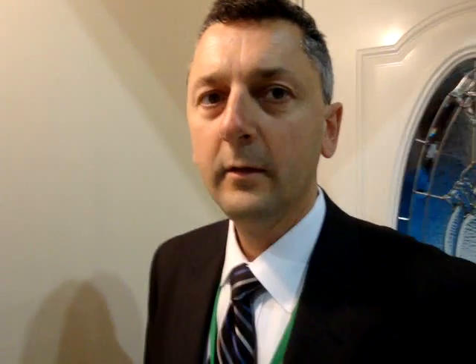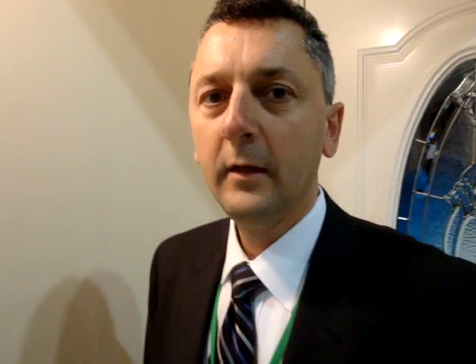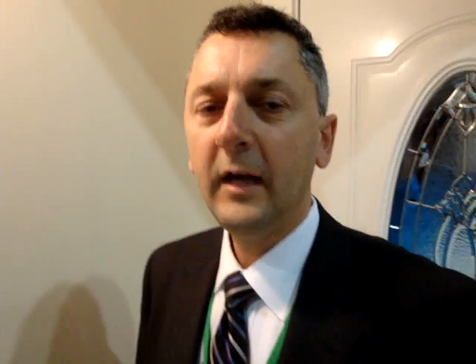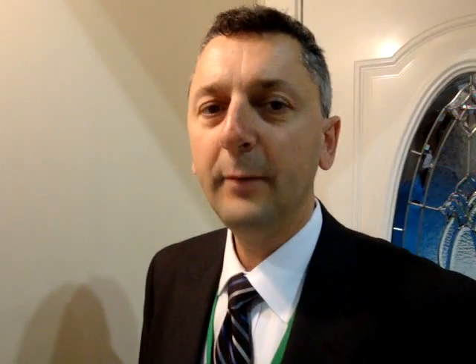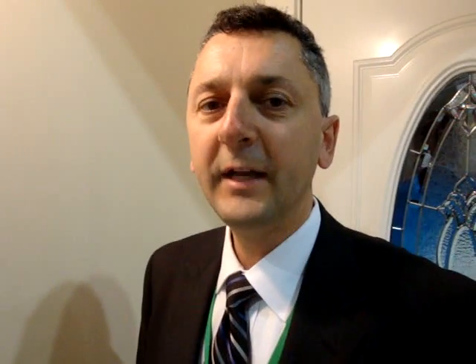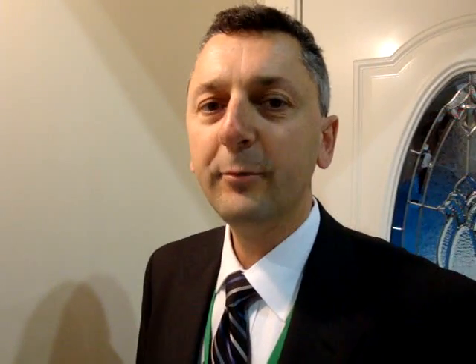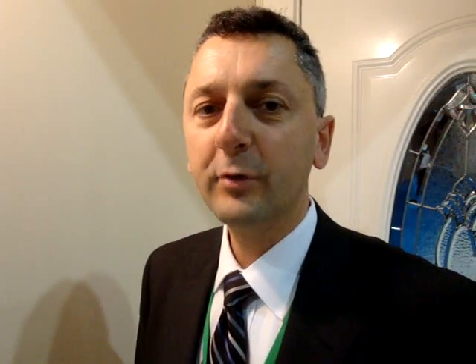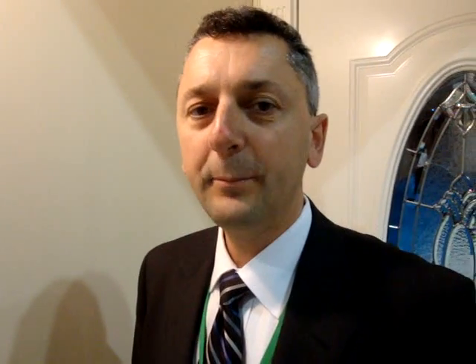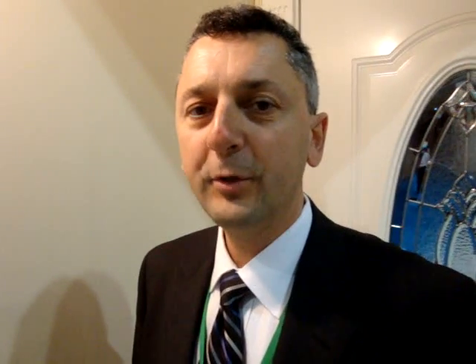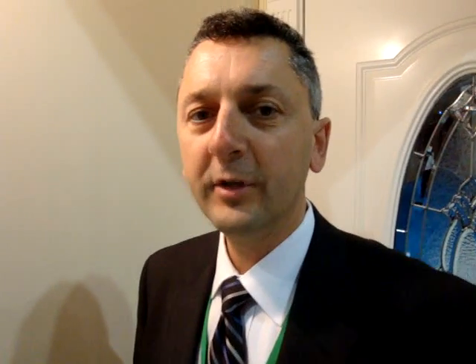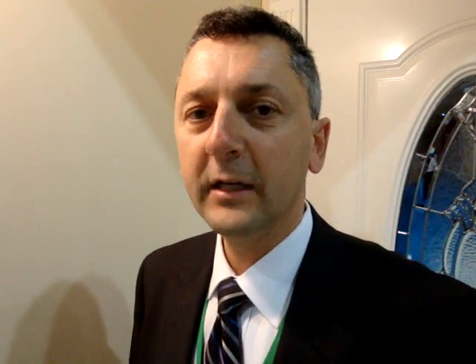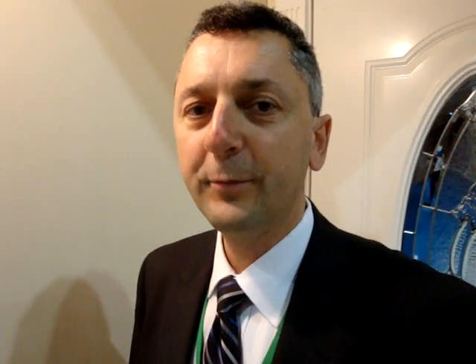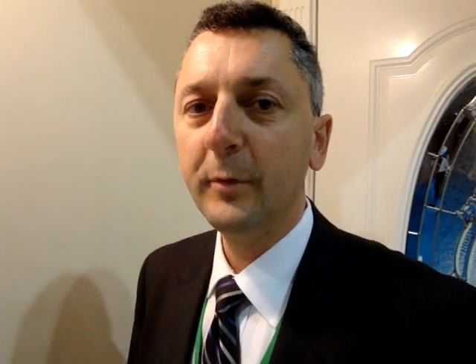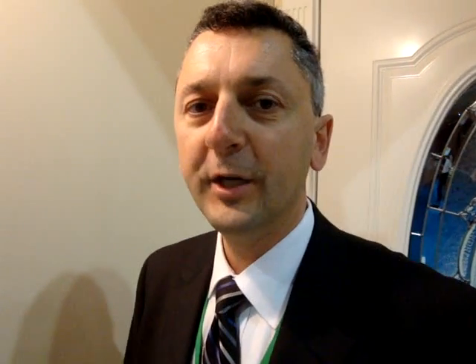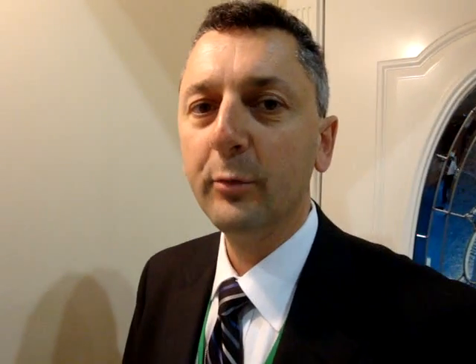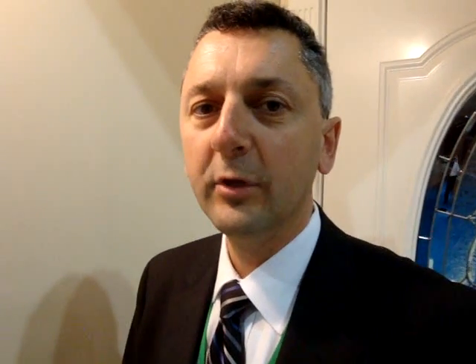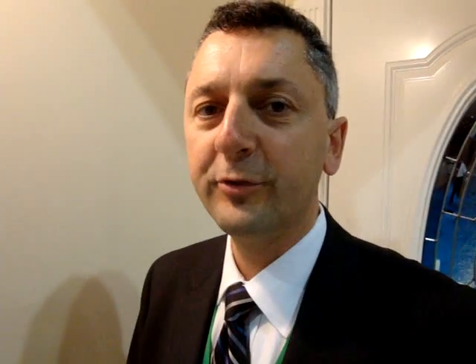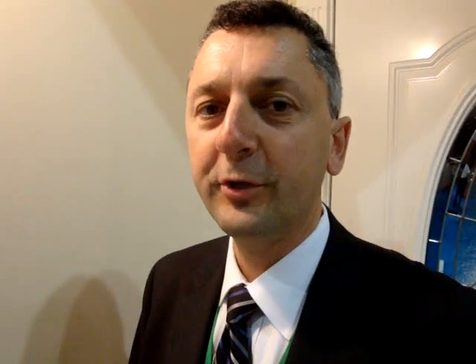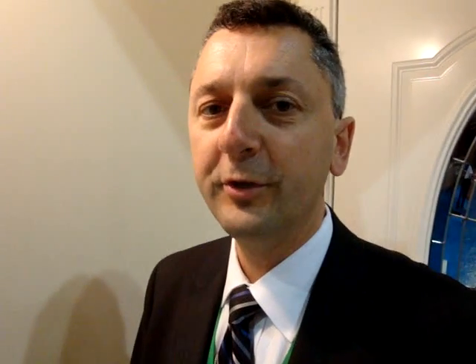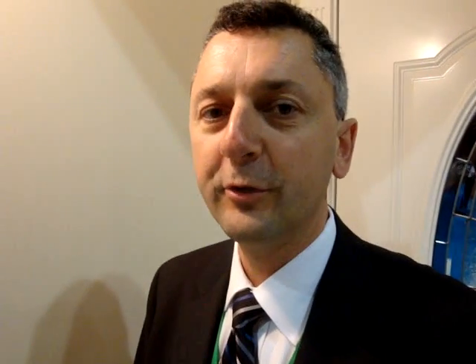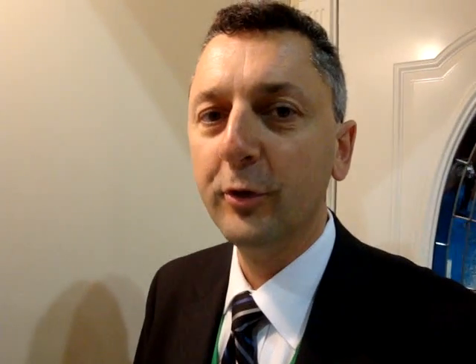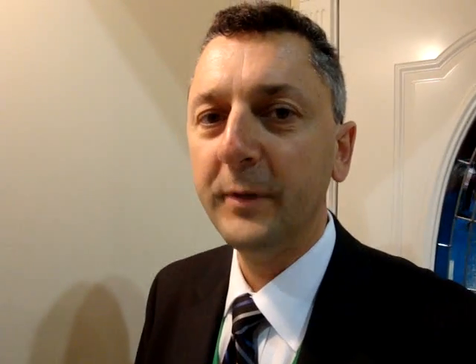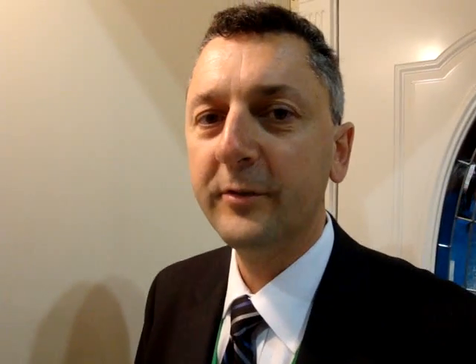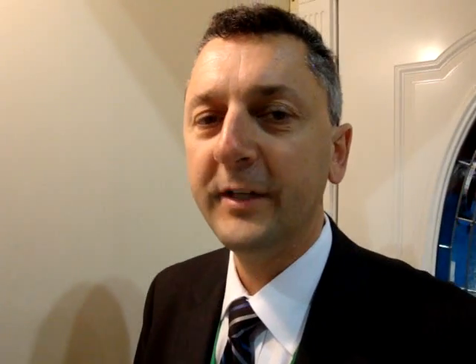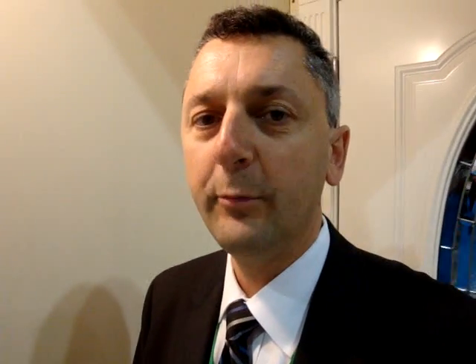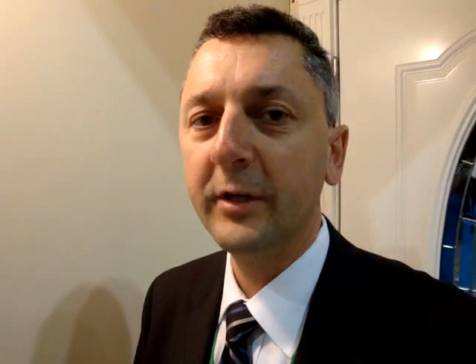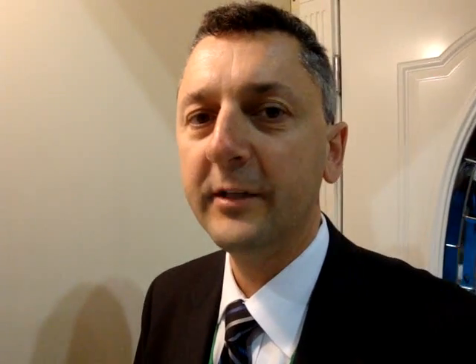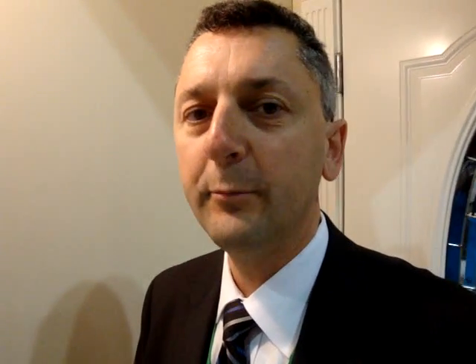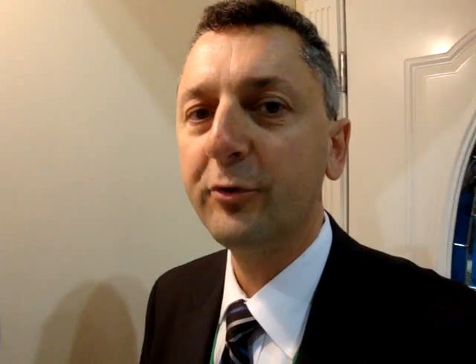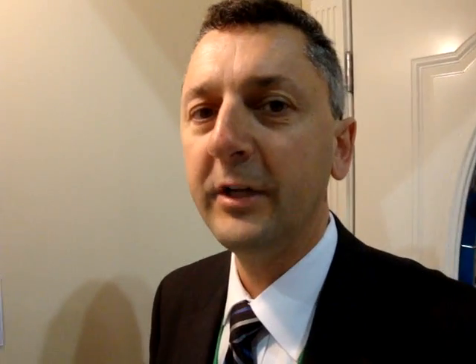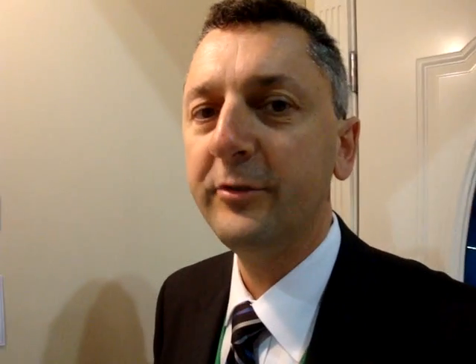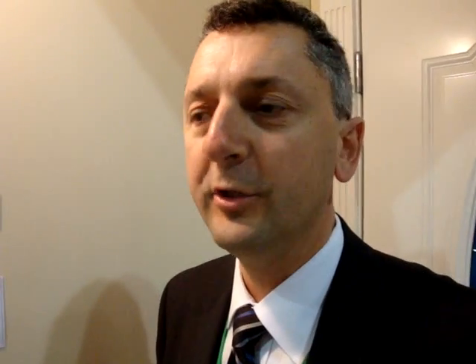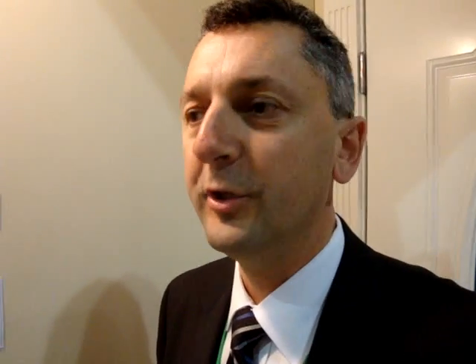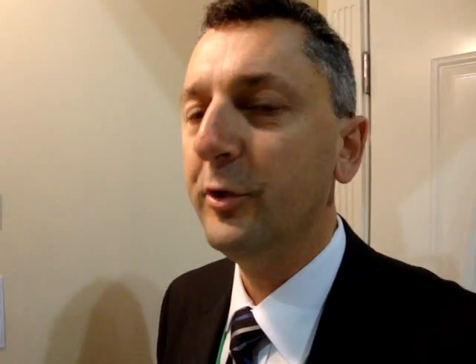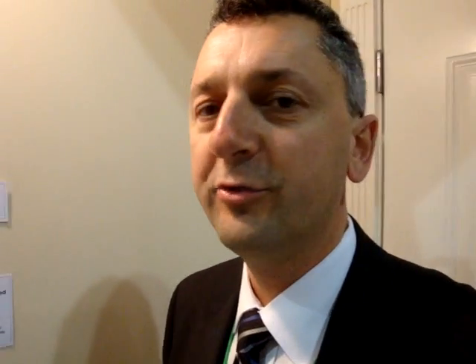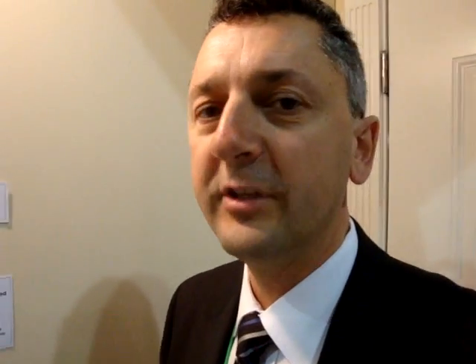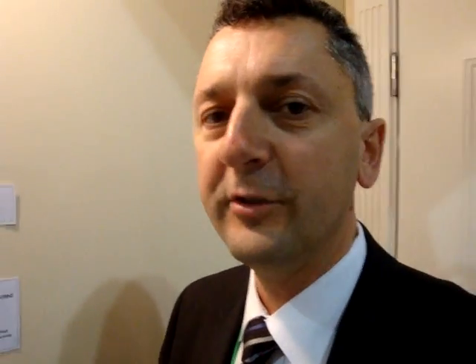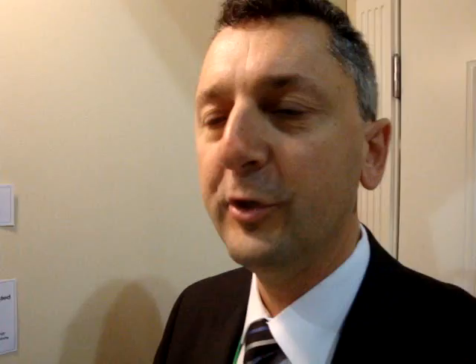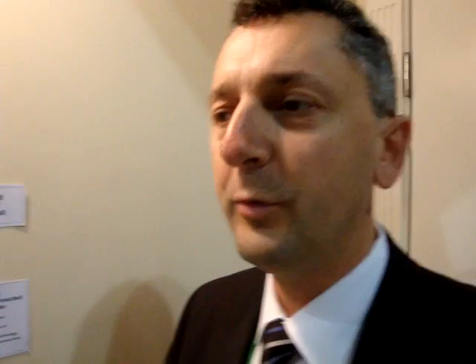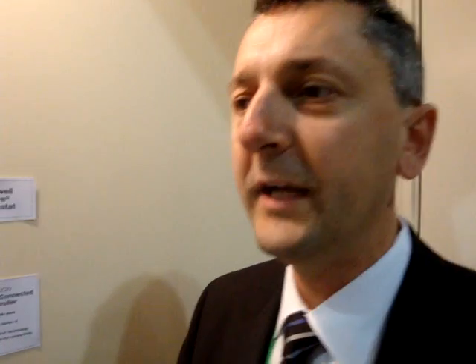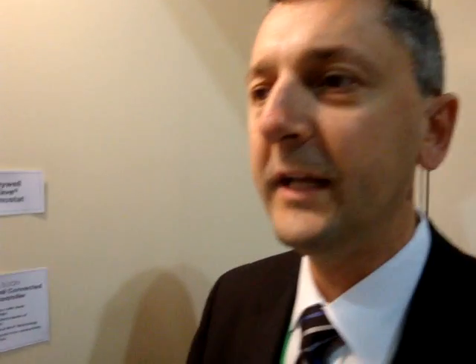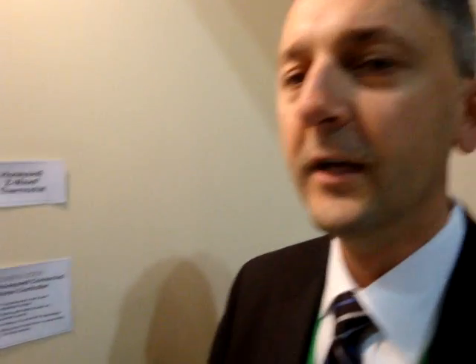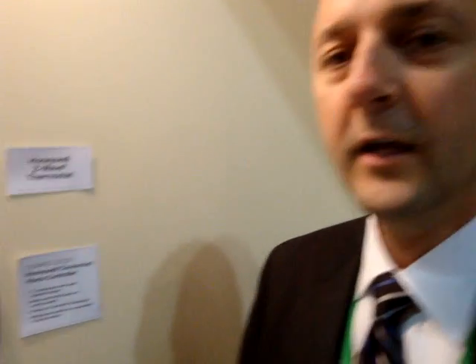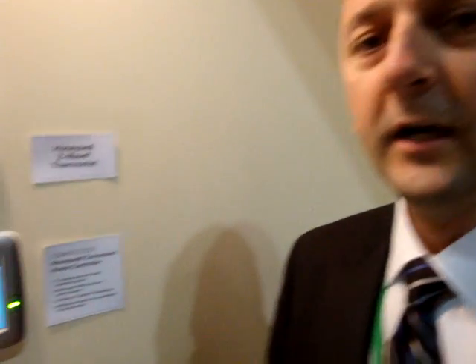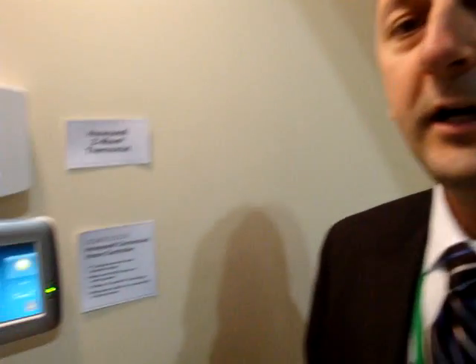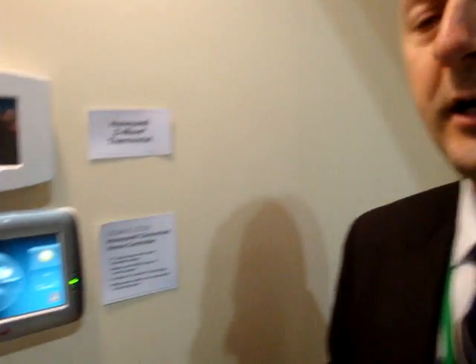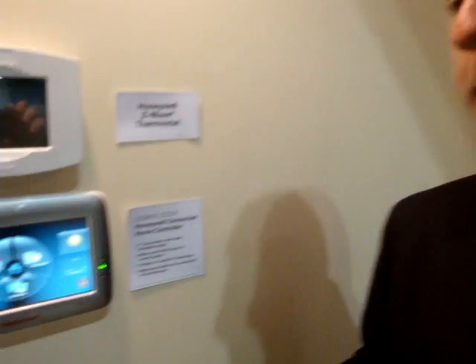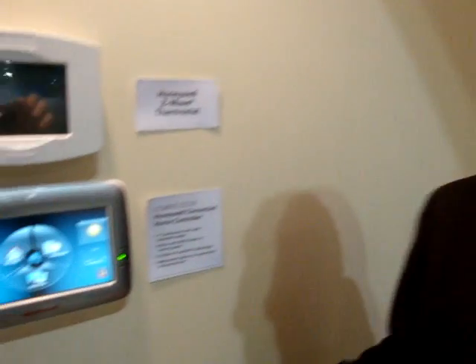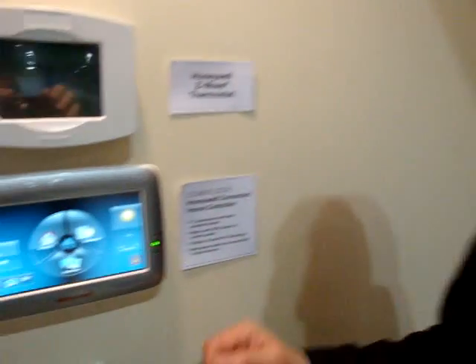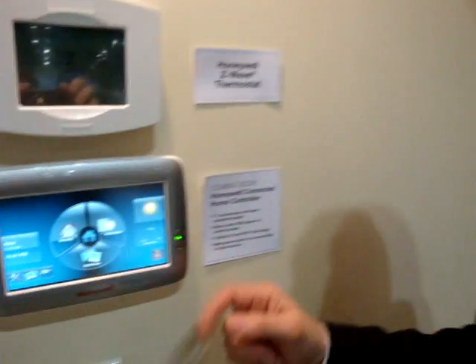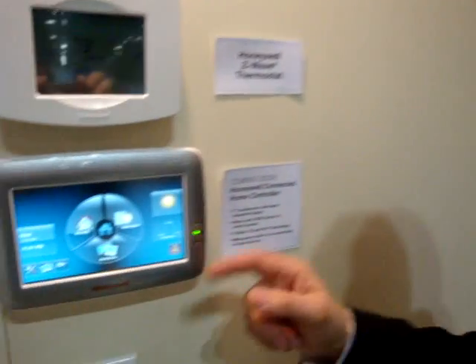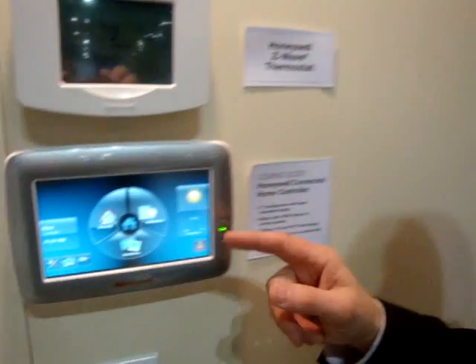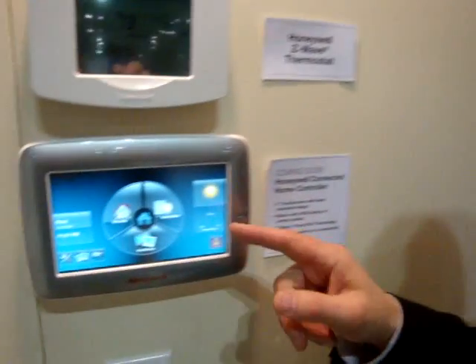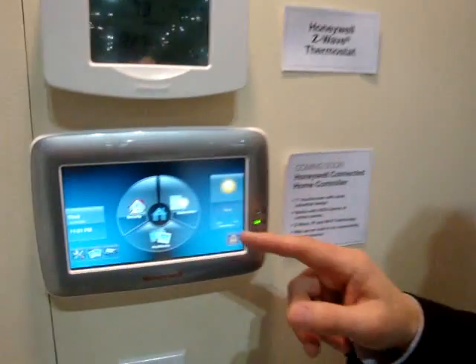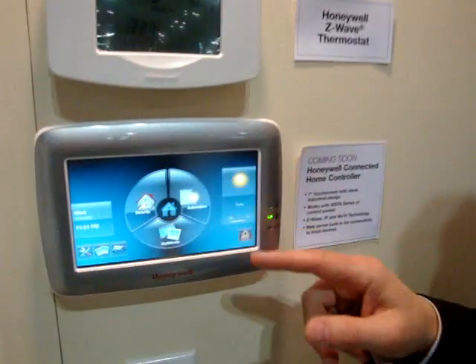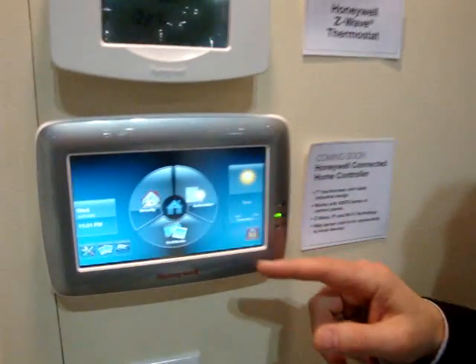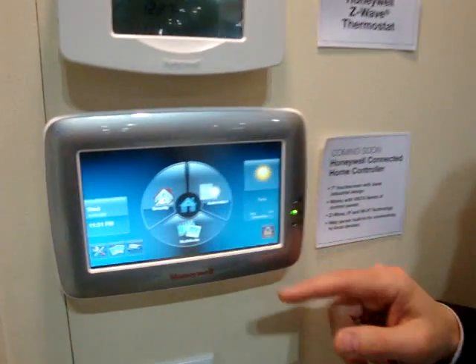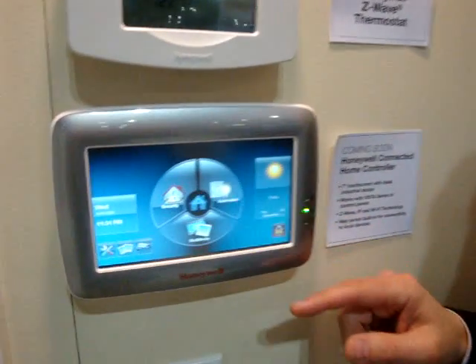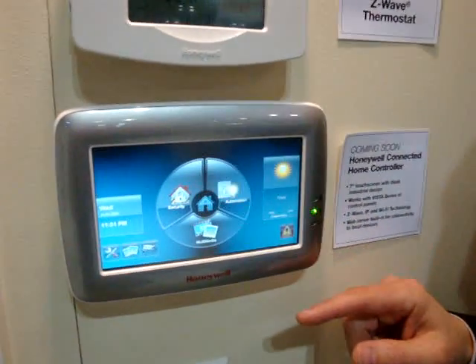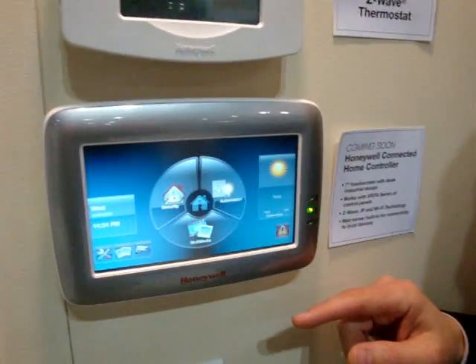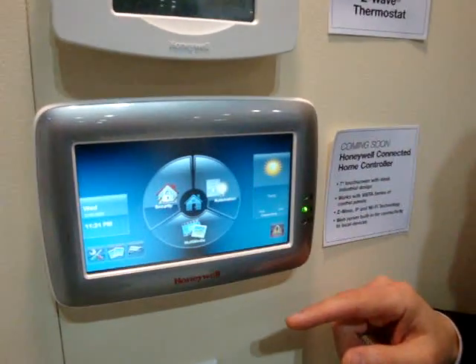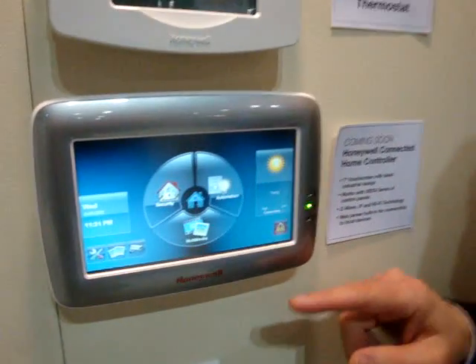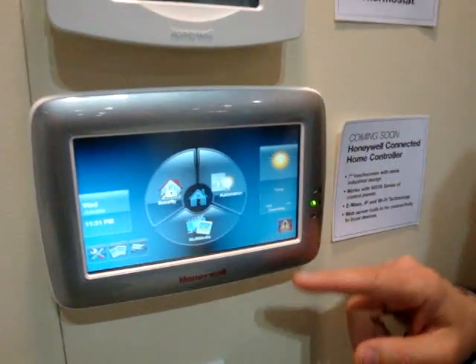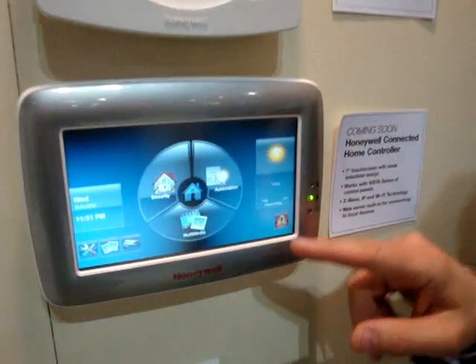Hi, my name is Rob Purick. I'm from Honeywell Security Group and today we're going to demonstrate the new 6280 graphical user interface keypad.